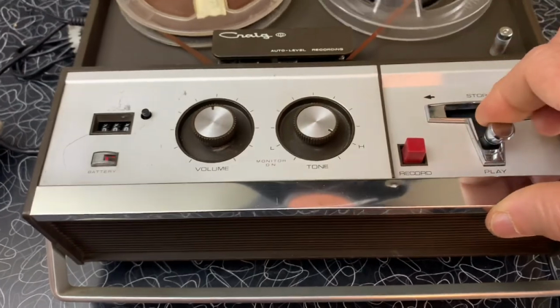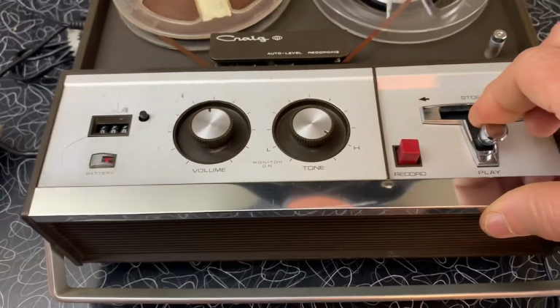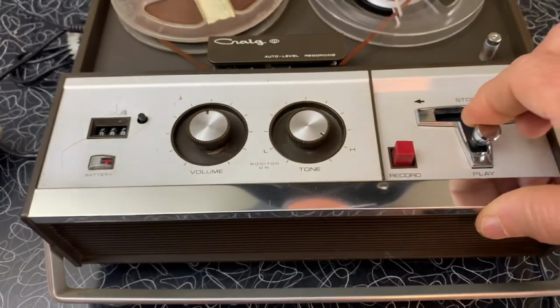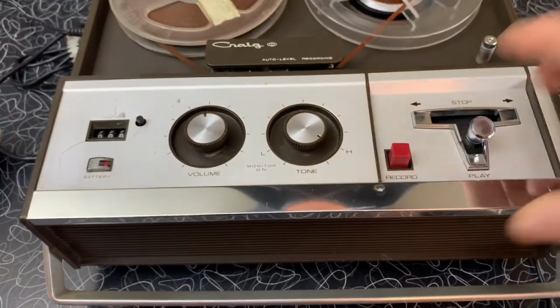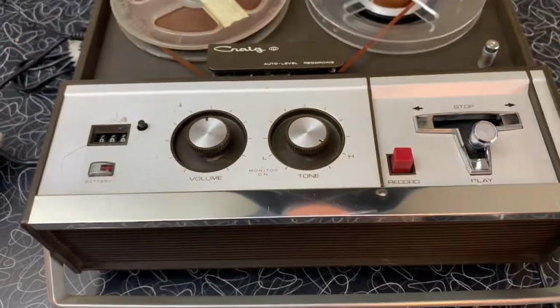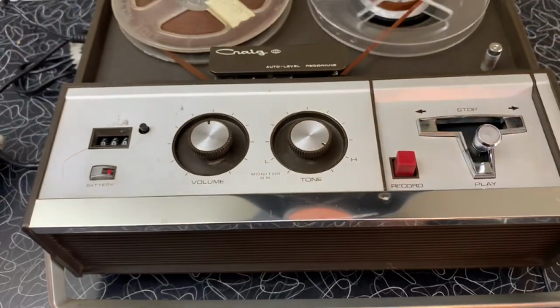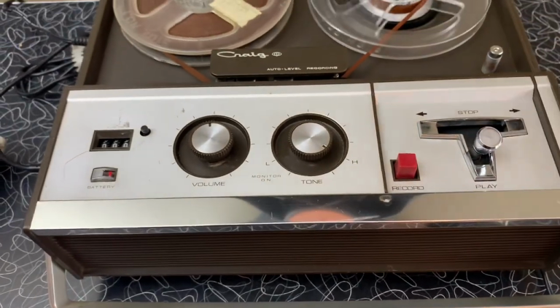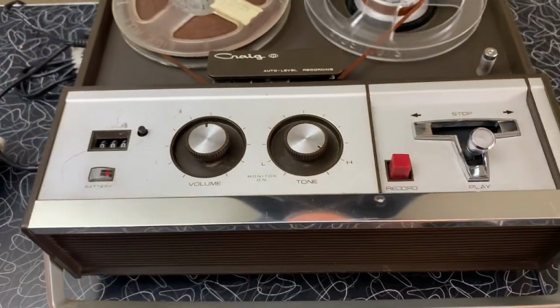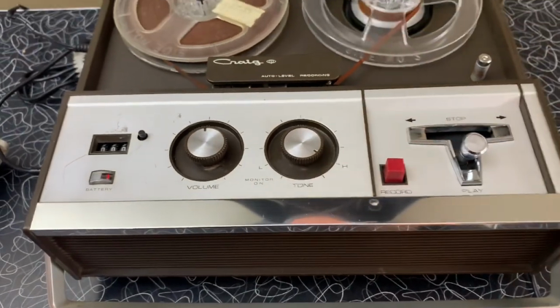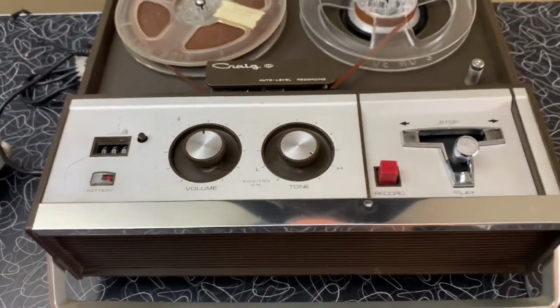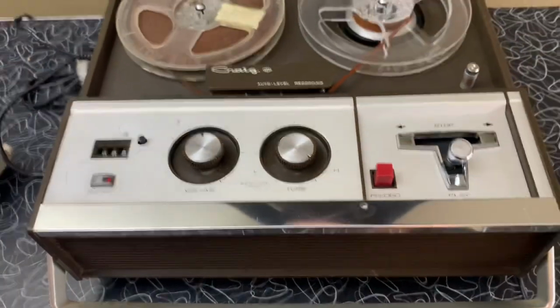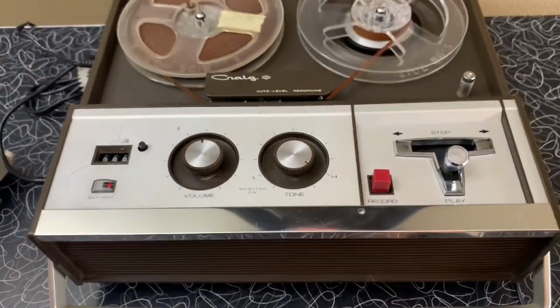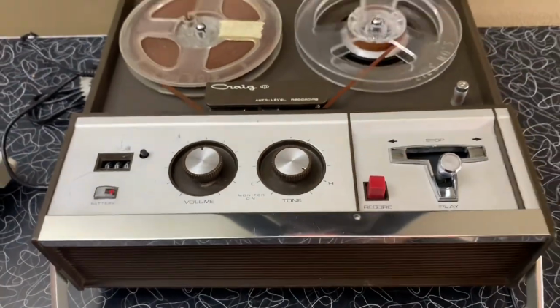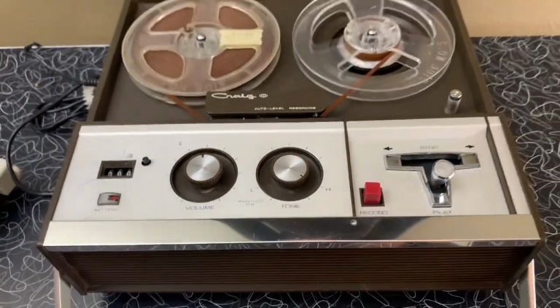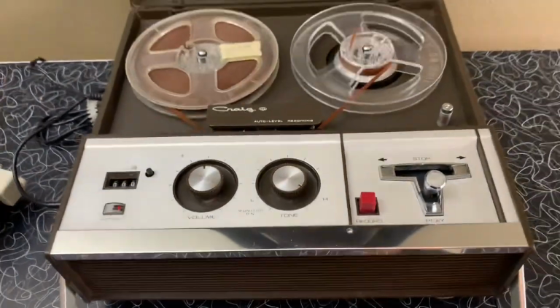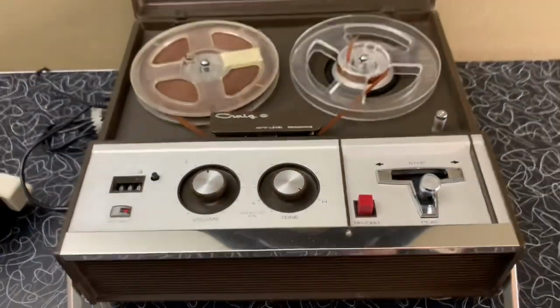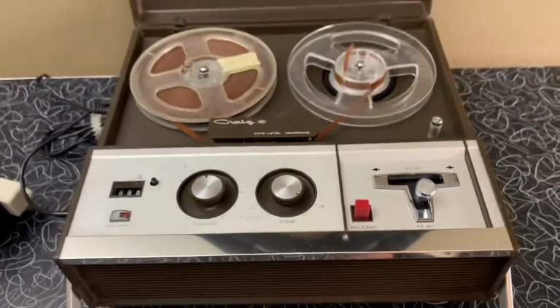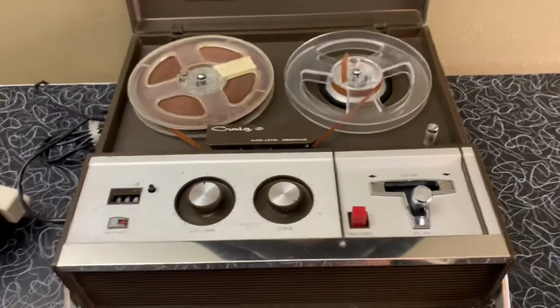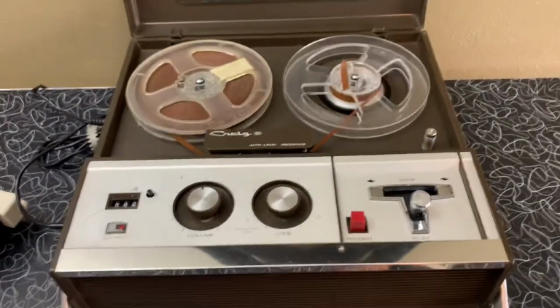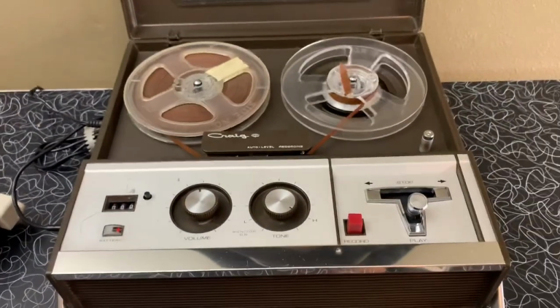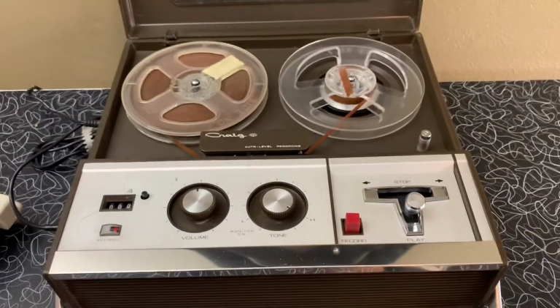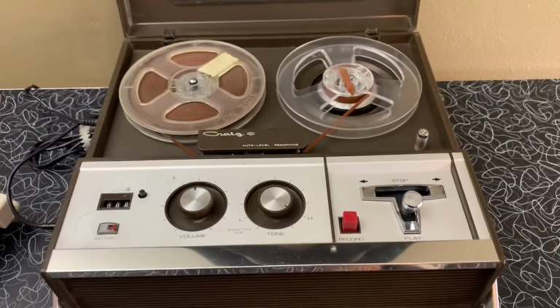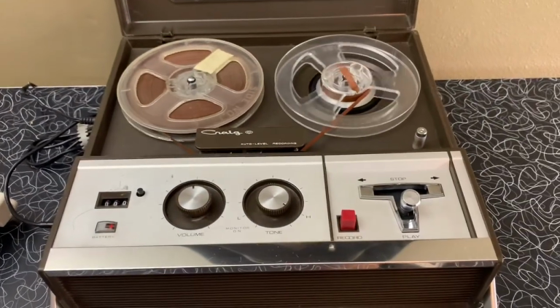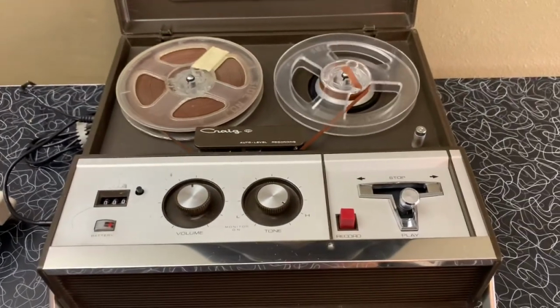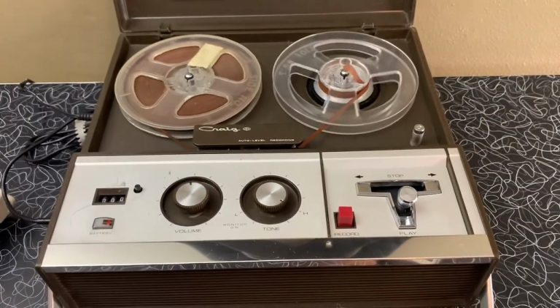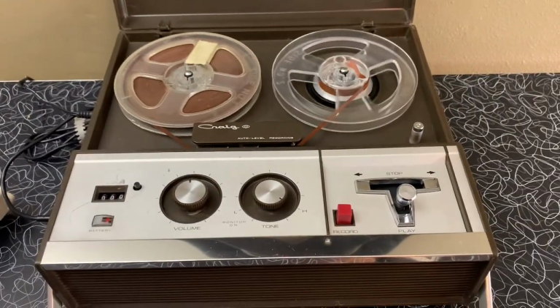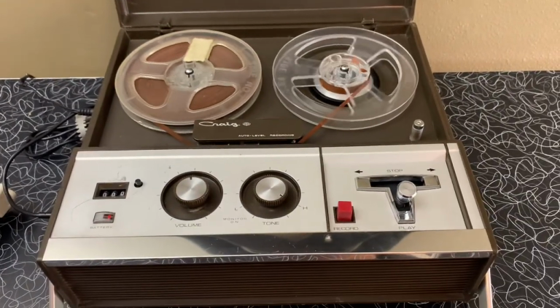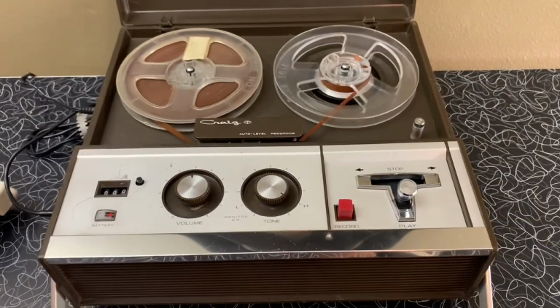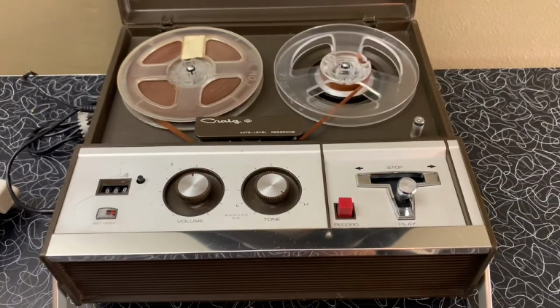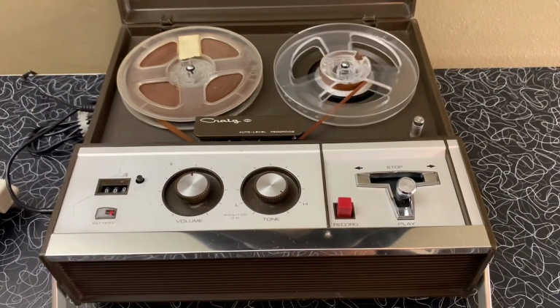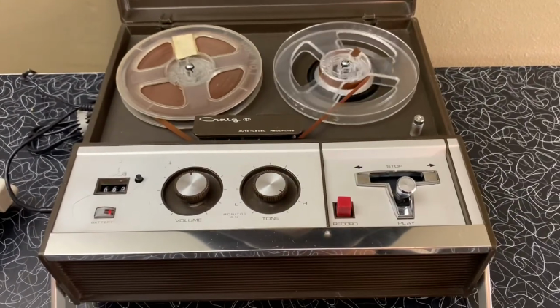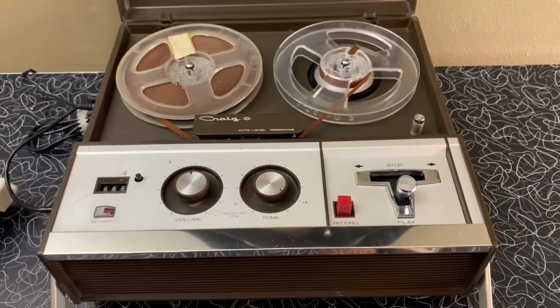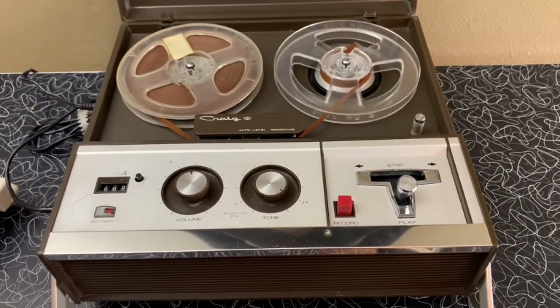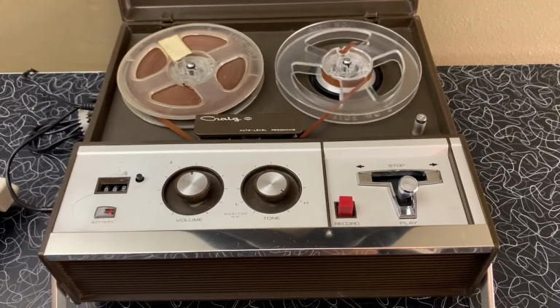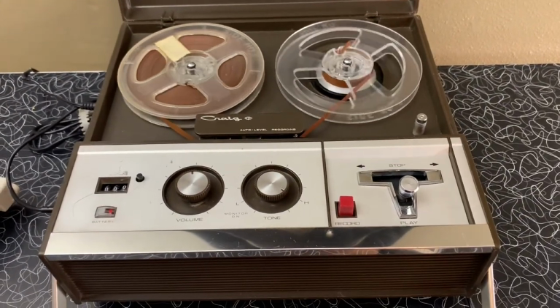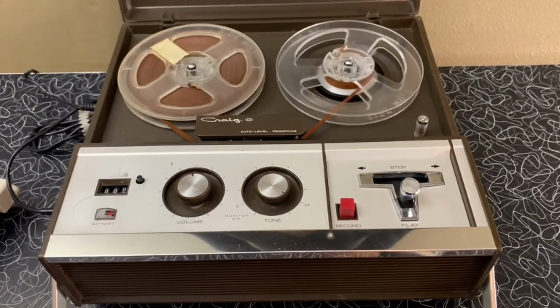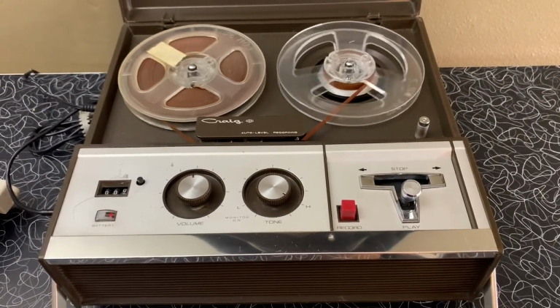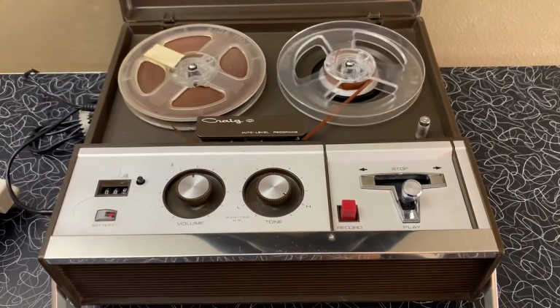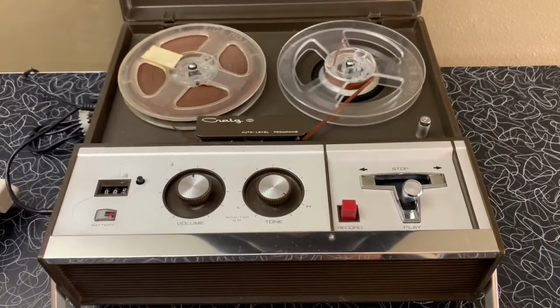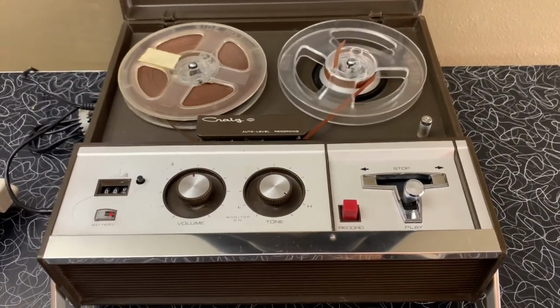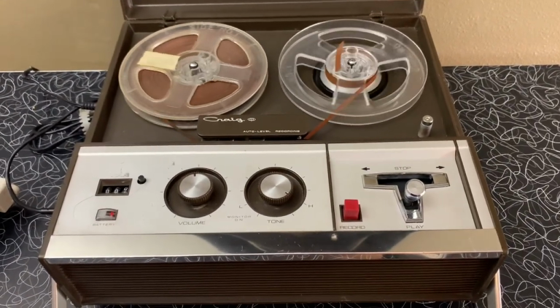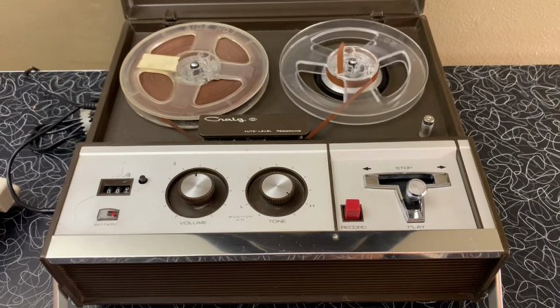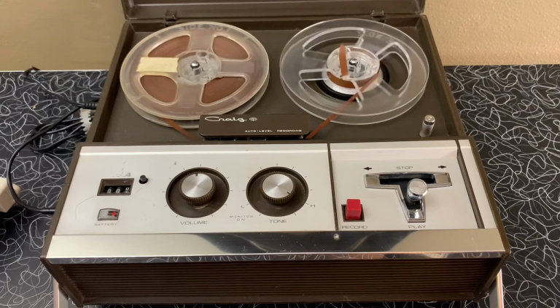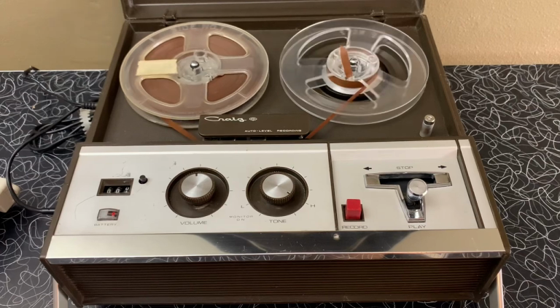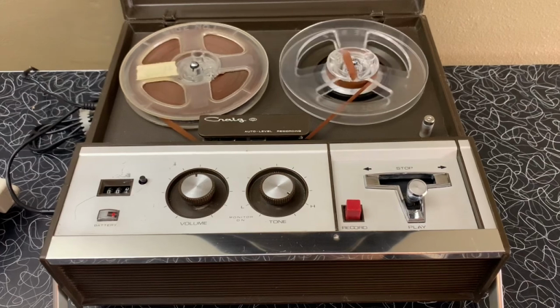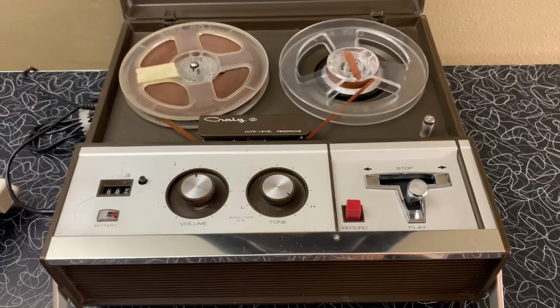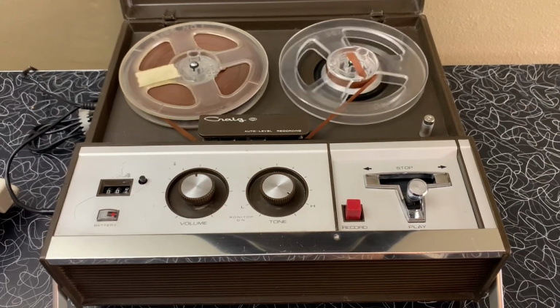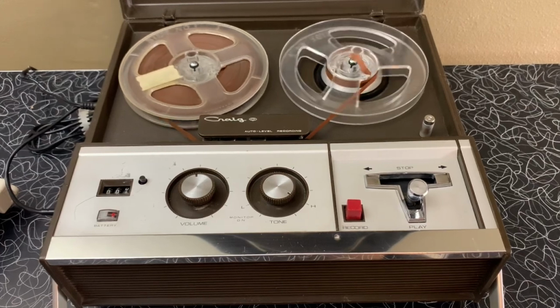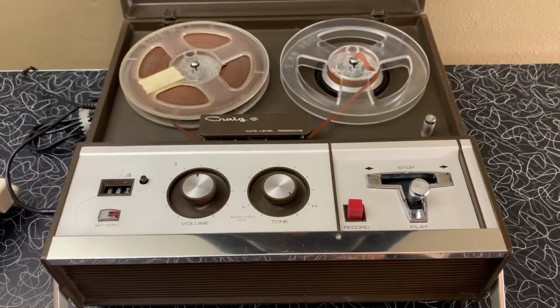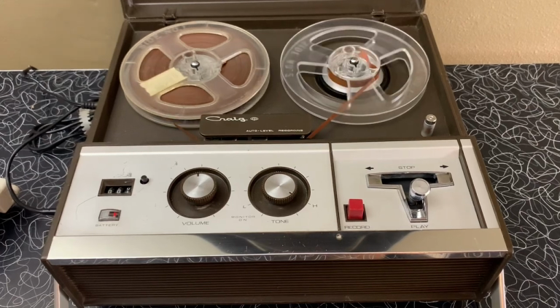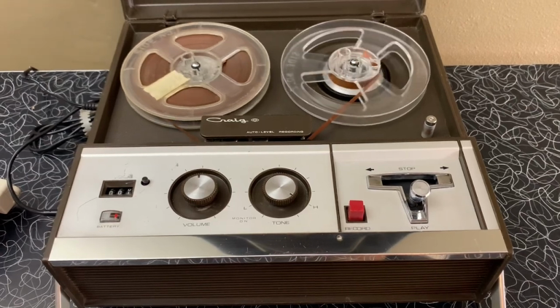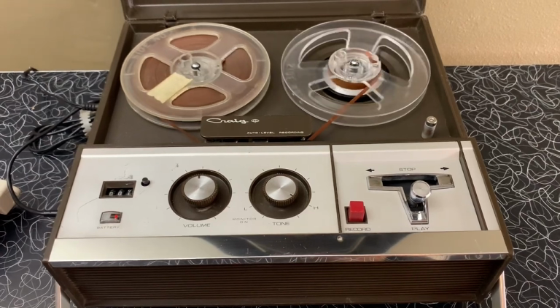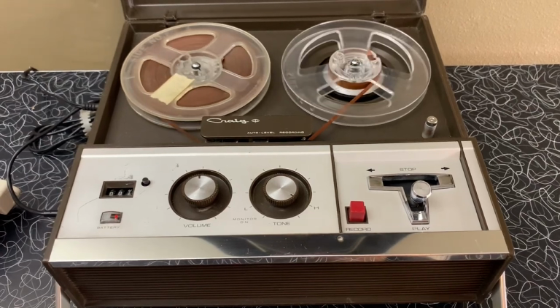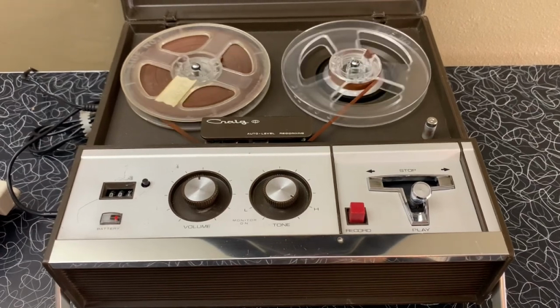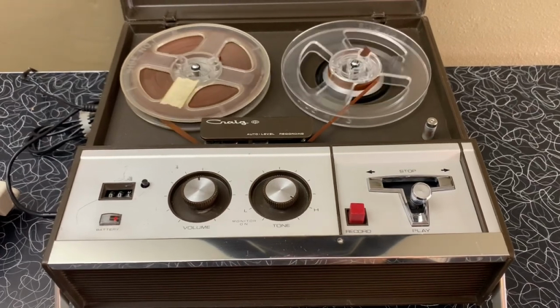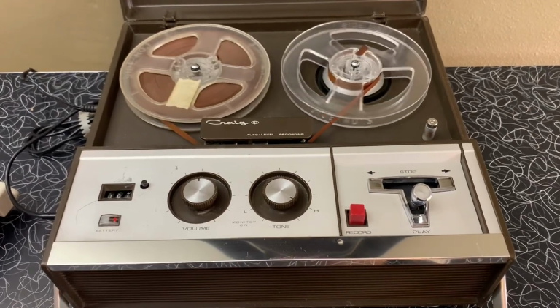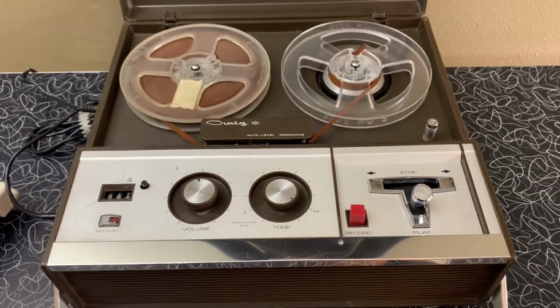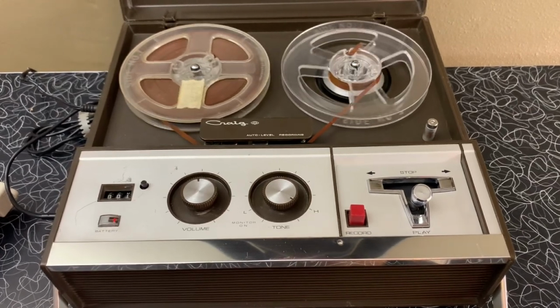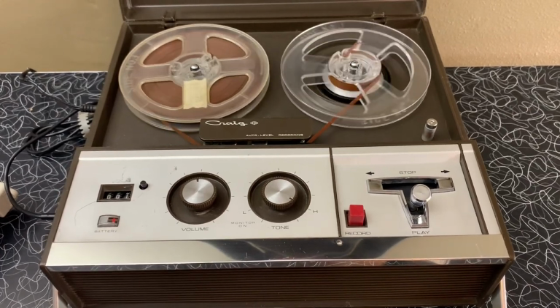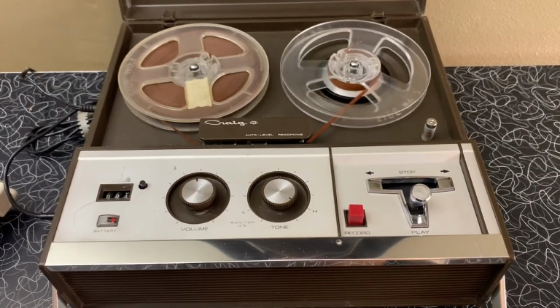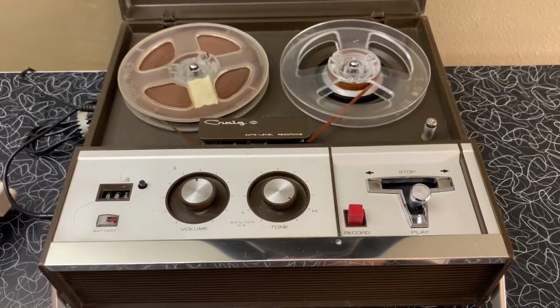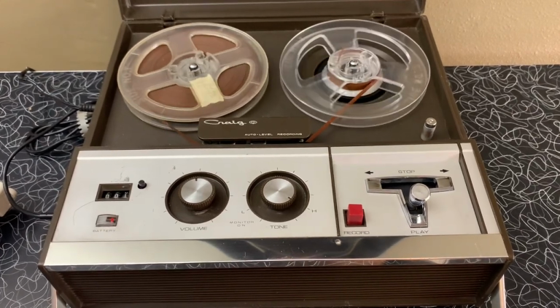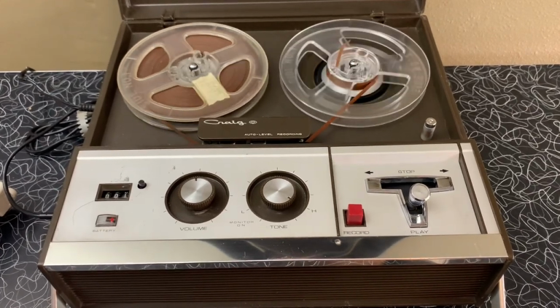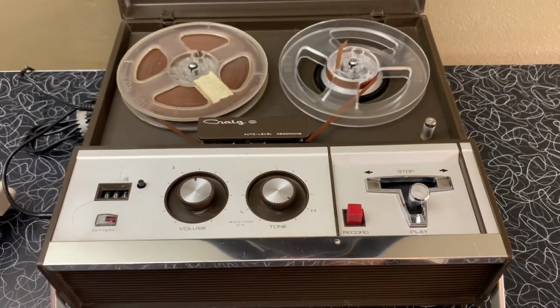1, 2, 3. Check. Test. 1, 2, 3. Testing of this Kreg 2106 reel-to-reel tape recorder.